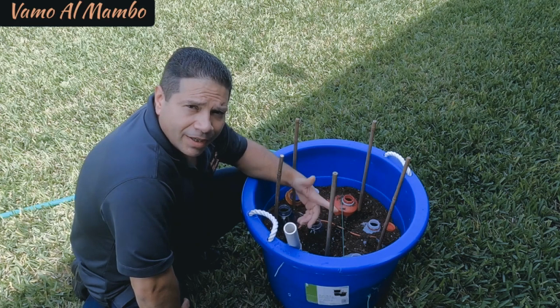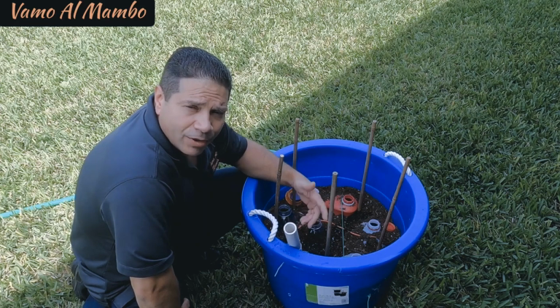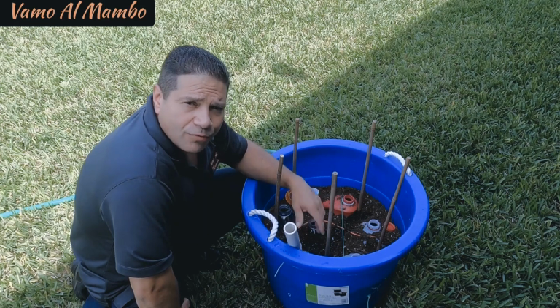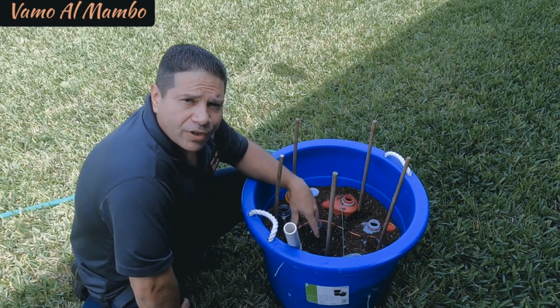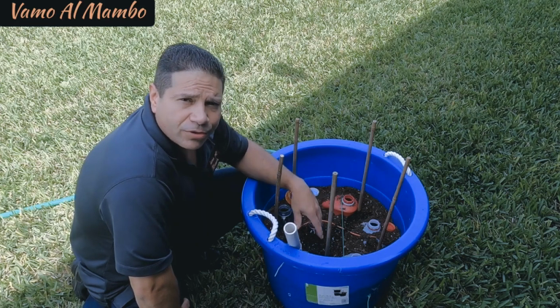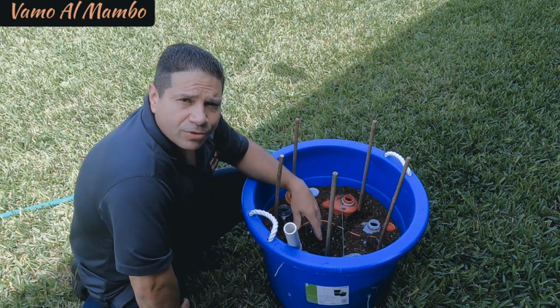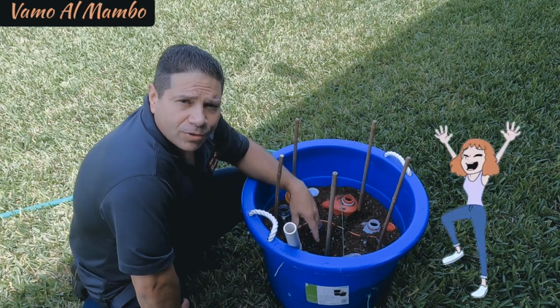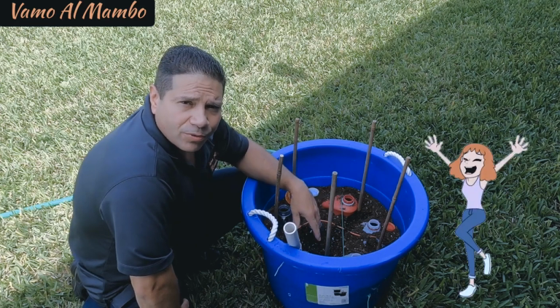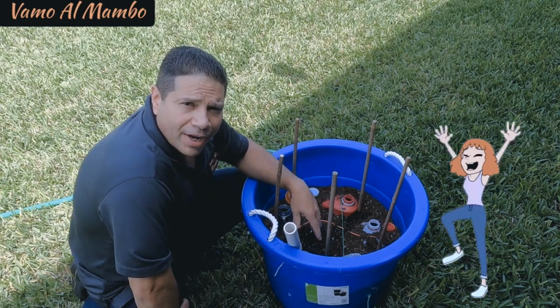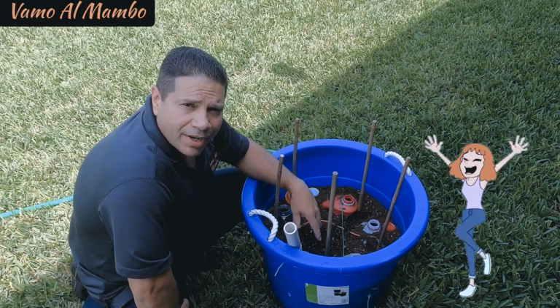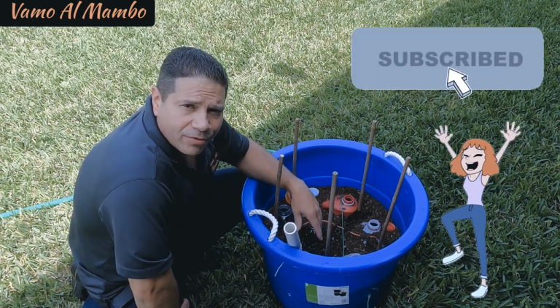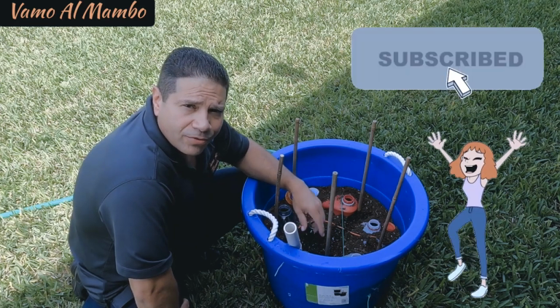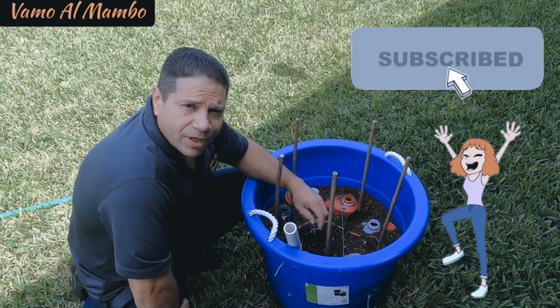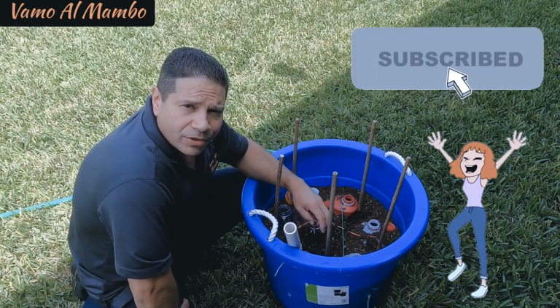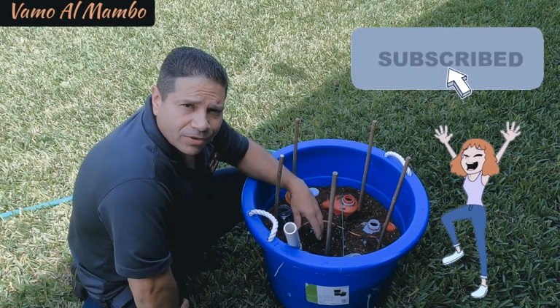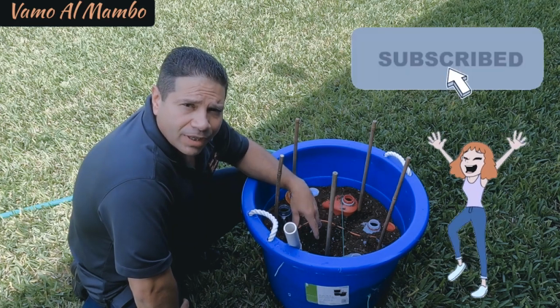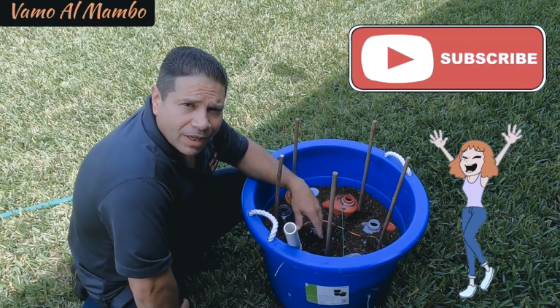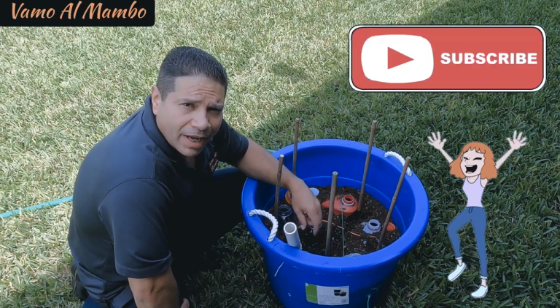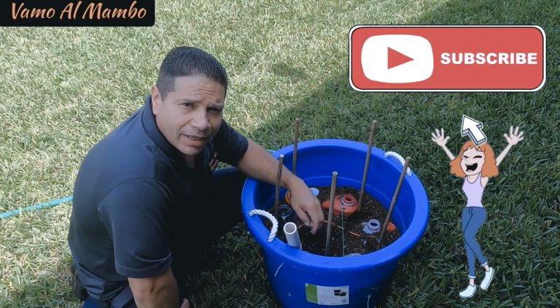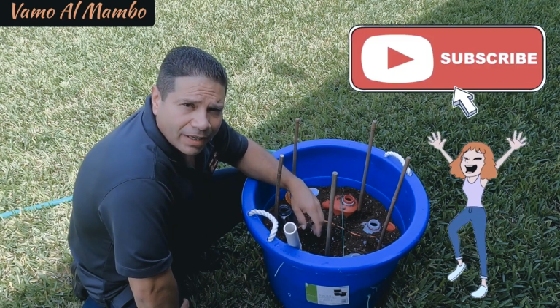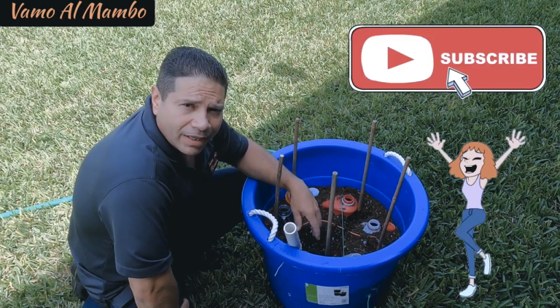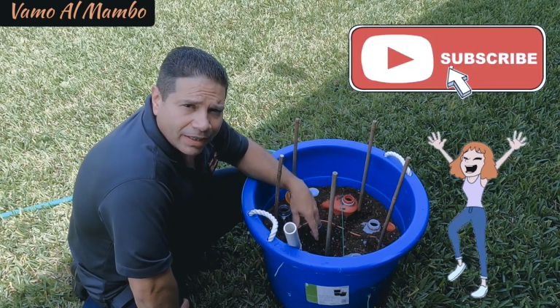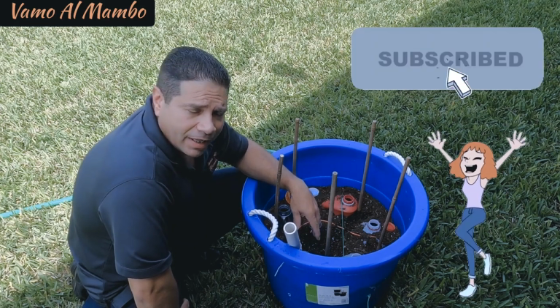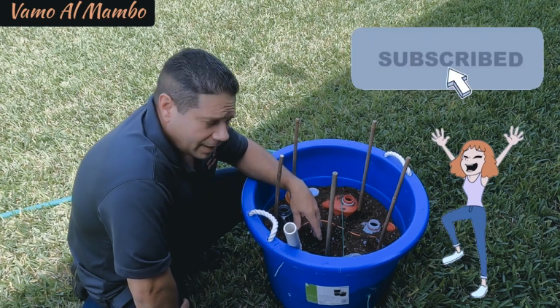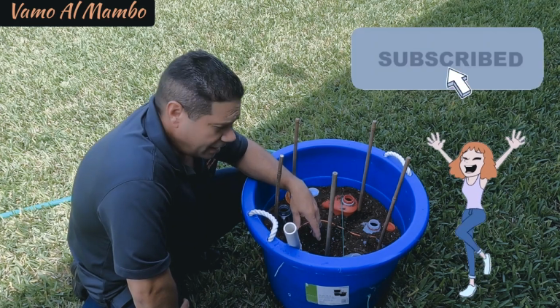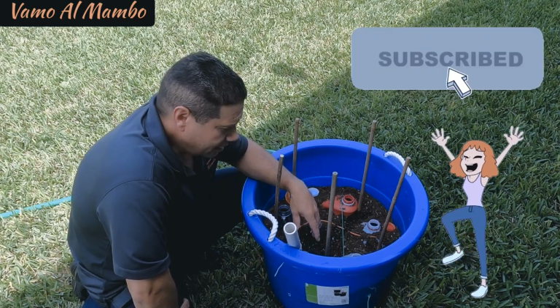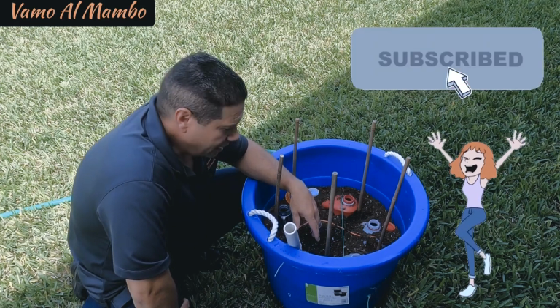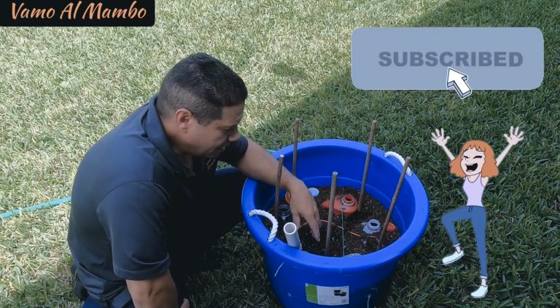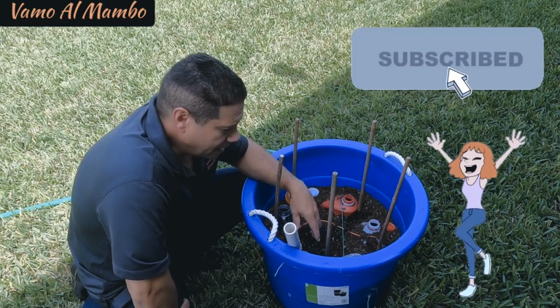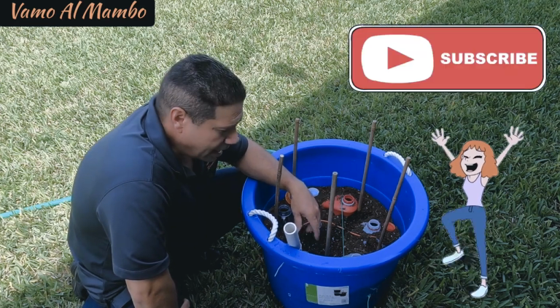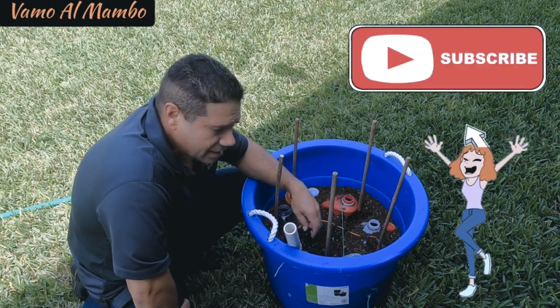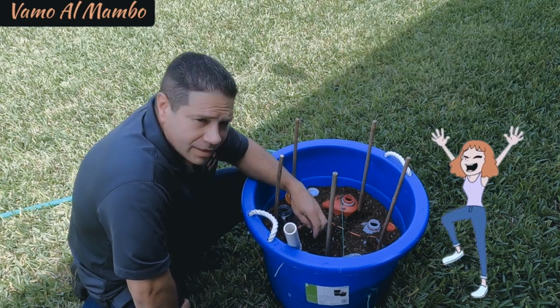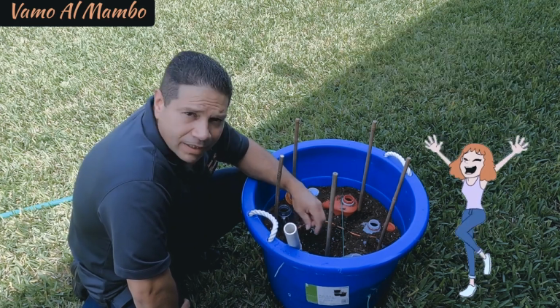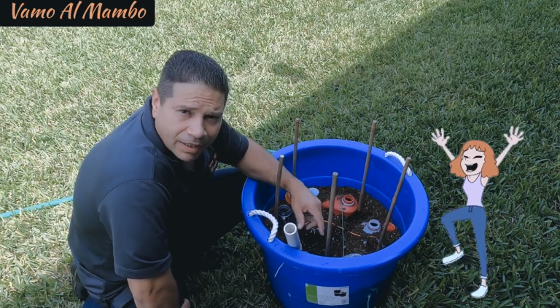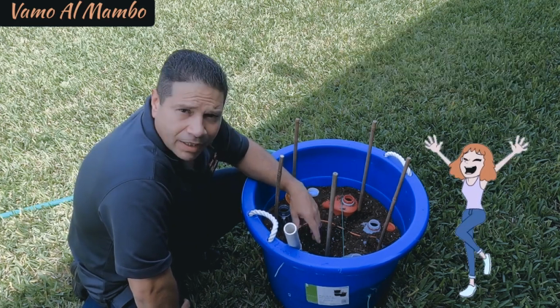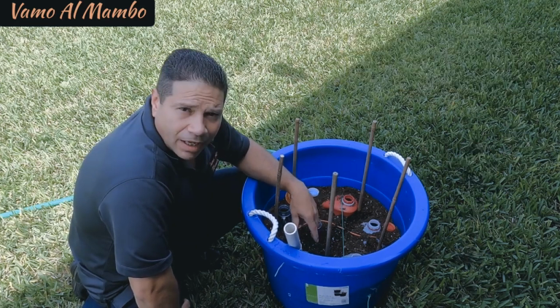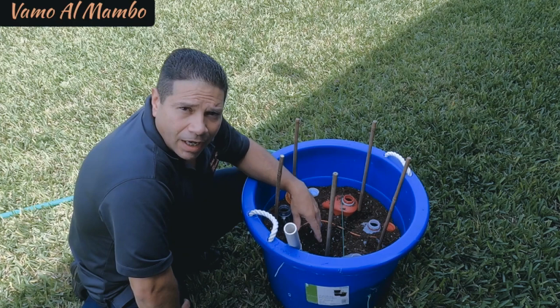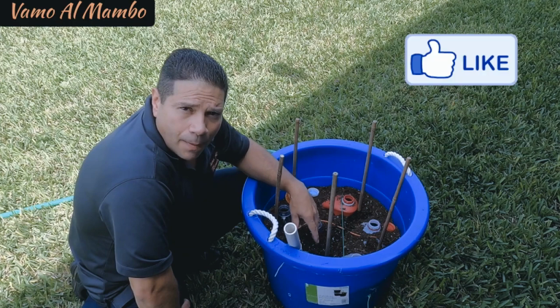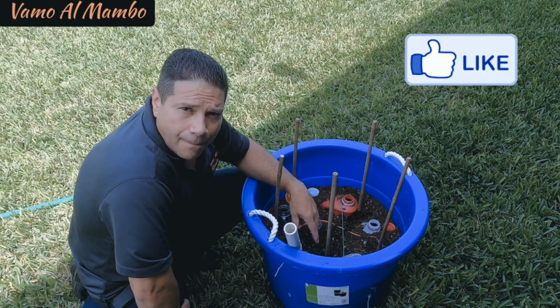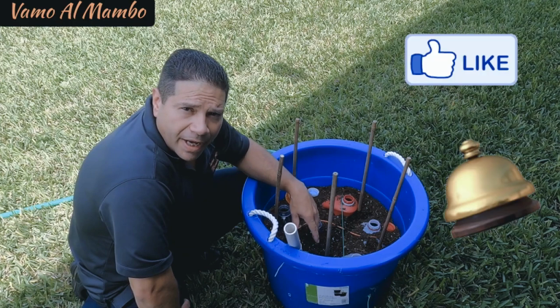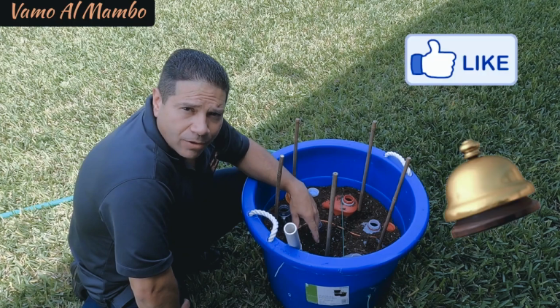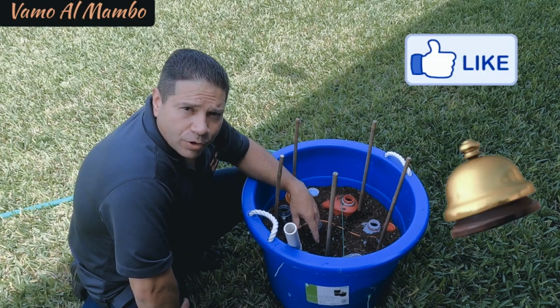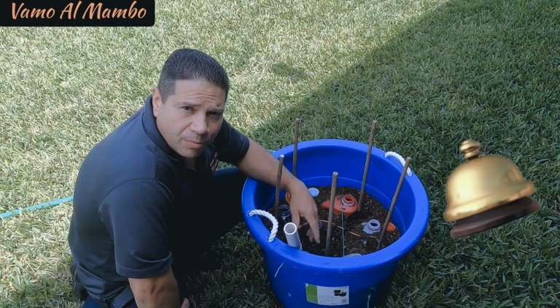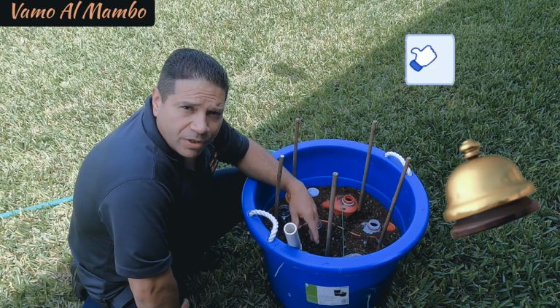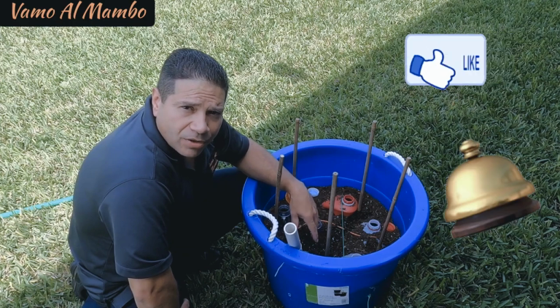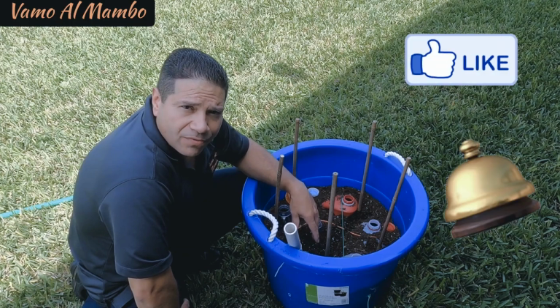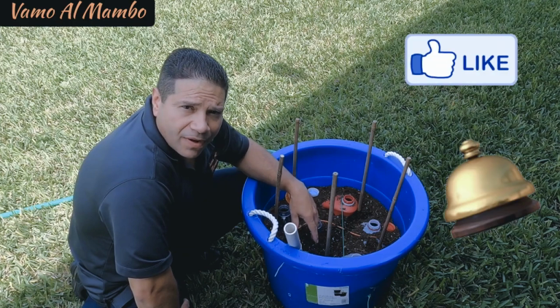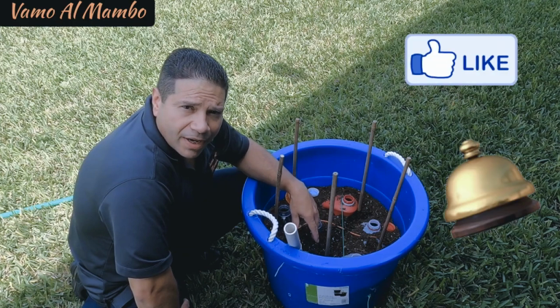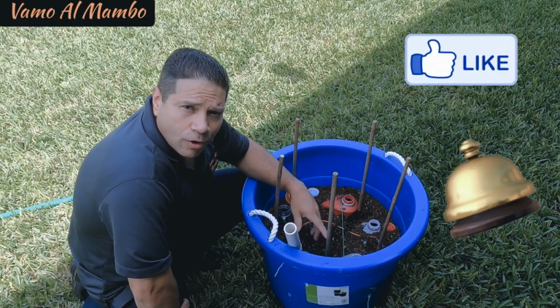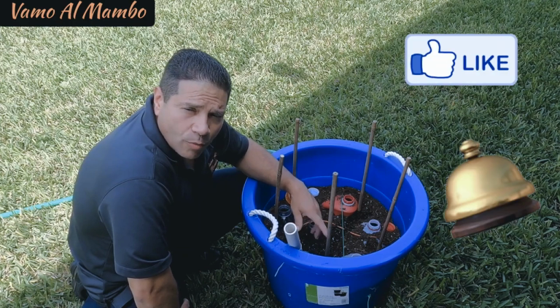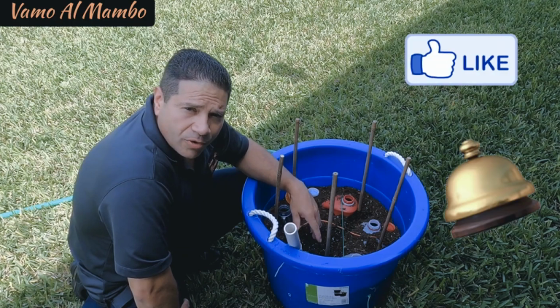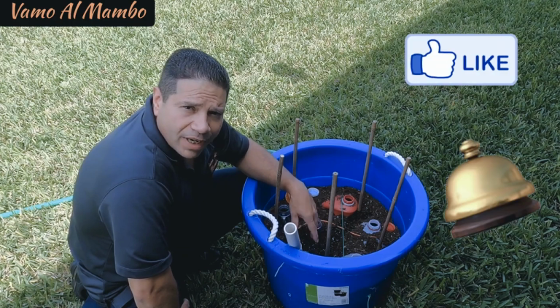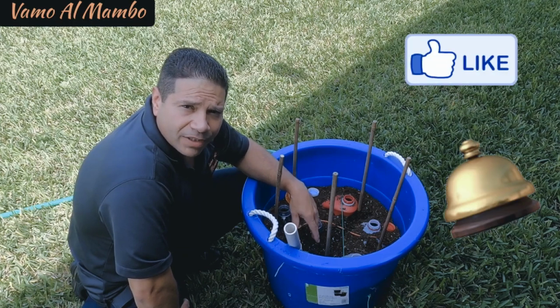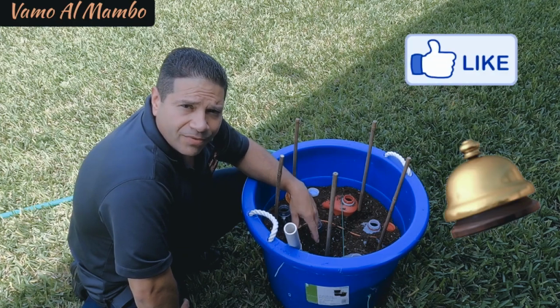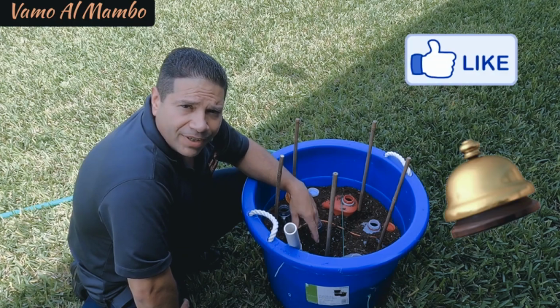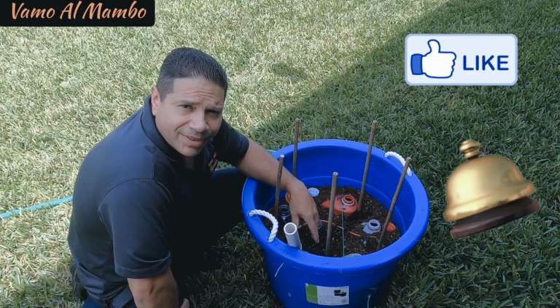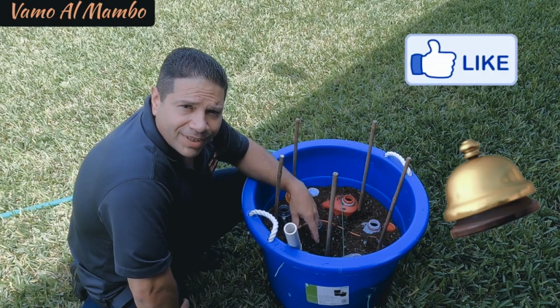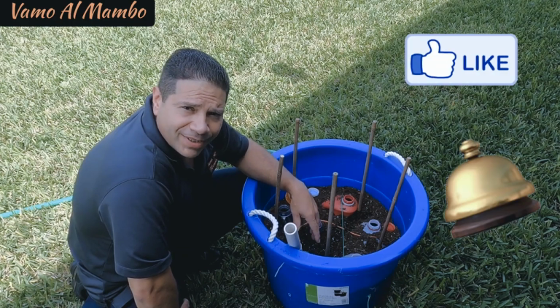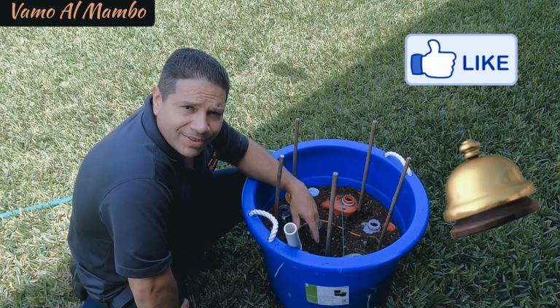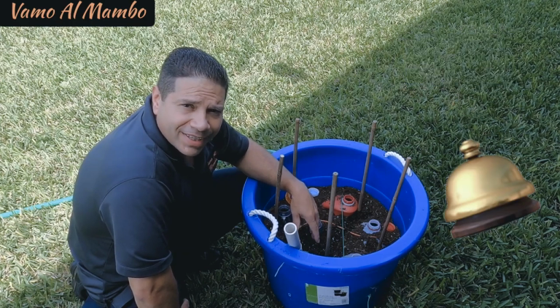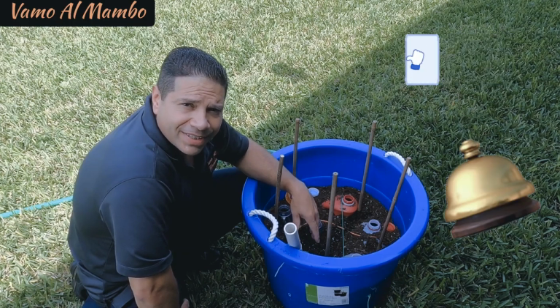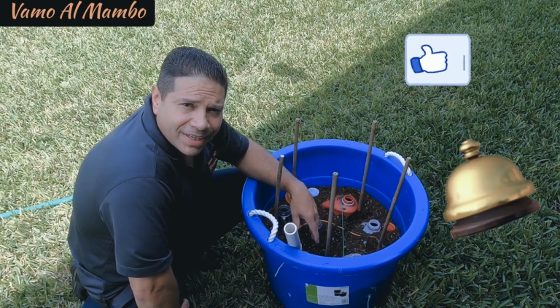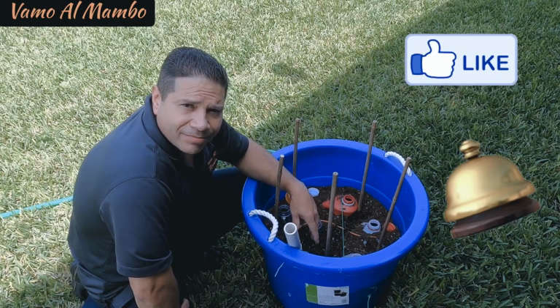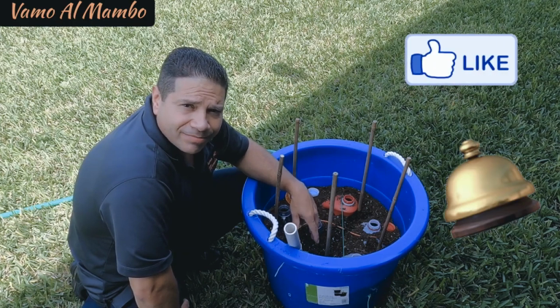Don't forget to subscribe, don't forget to hit like and hit that bell so you'll be notified. I hope you liked the video — until next time.